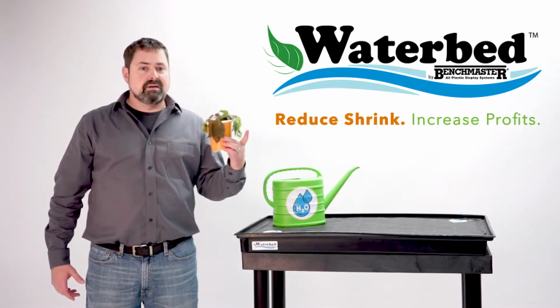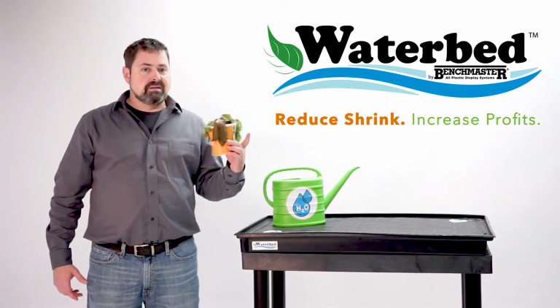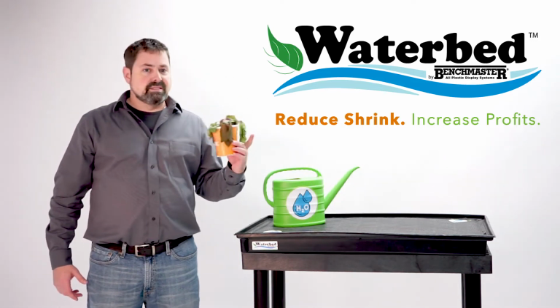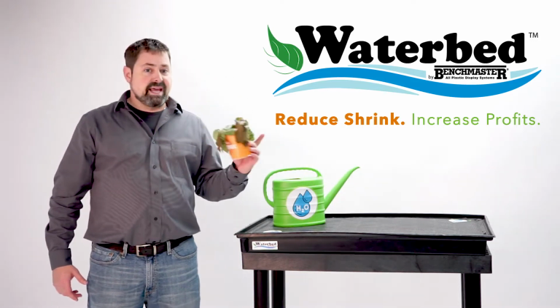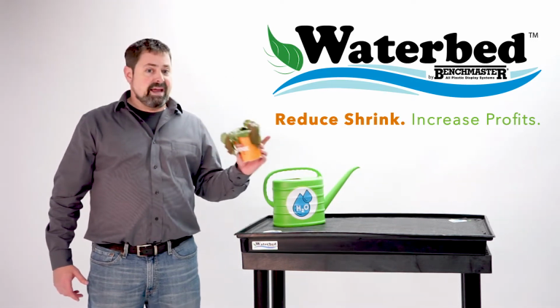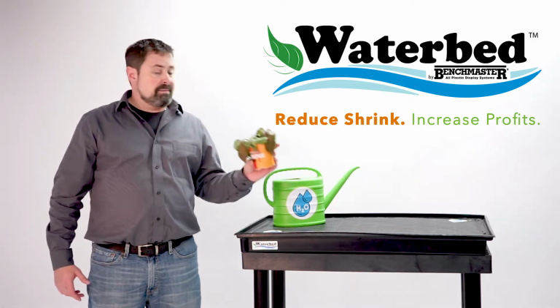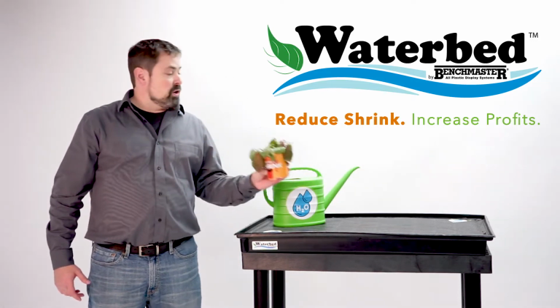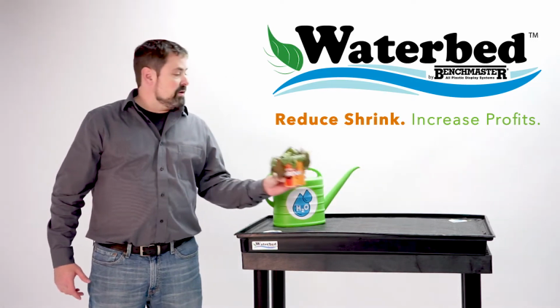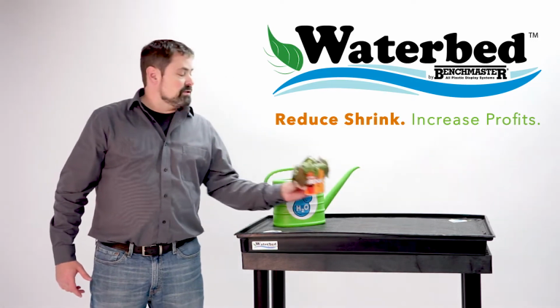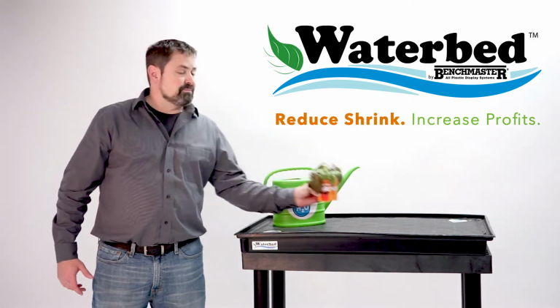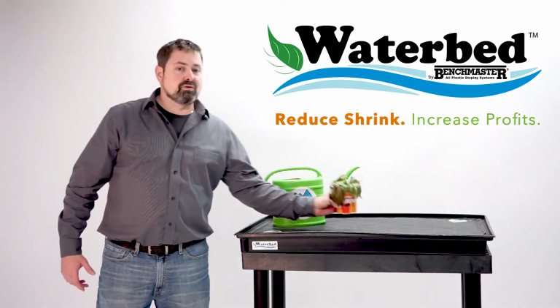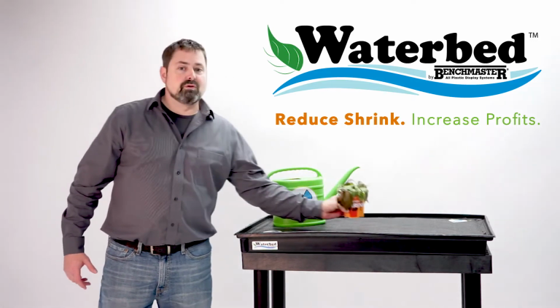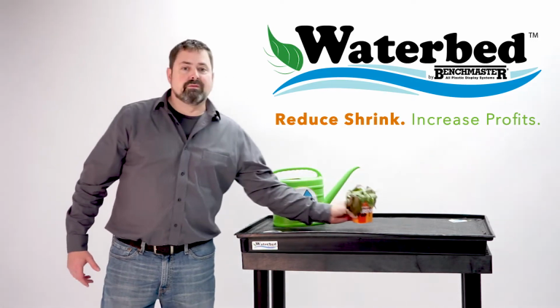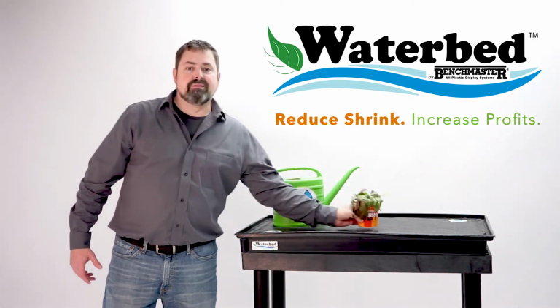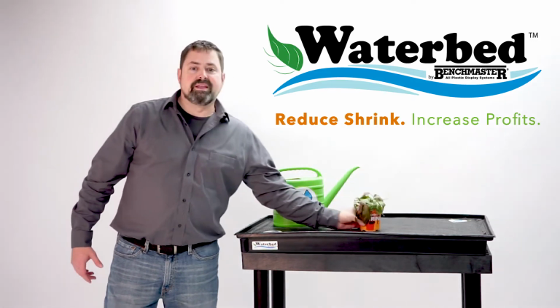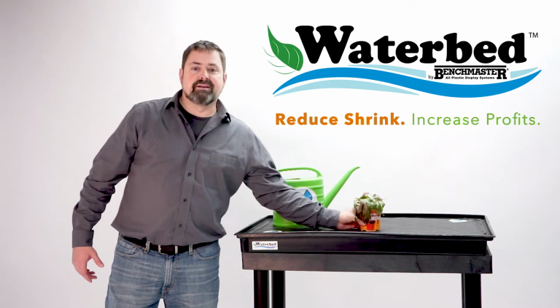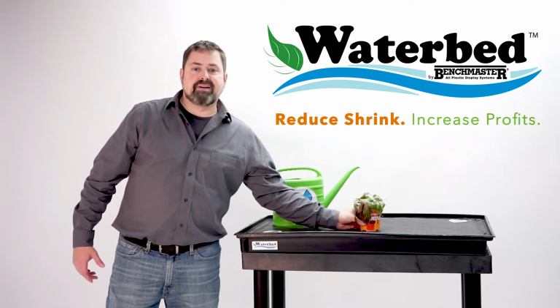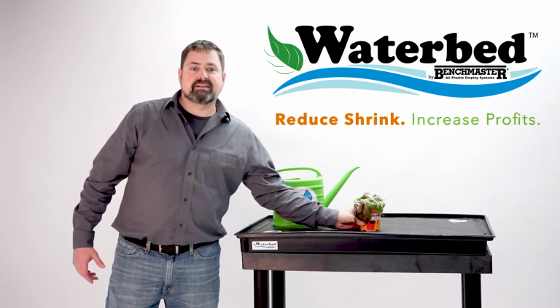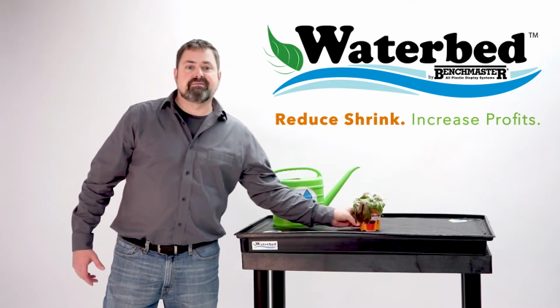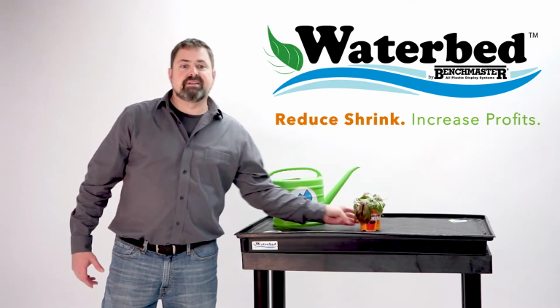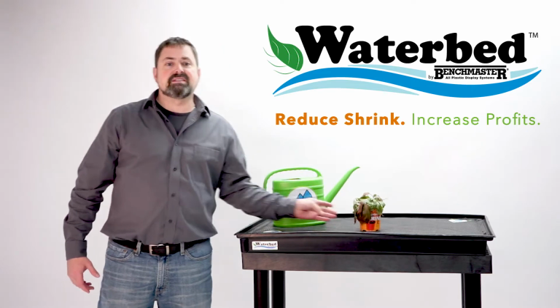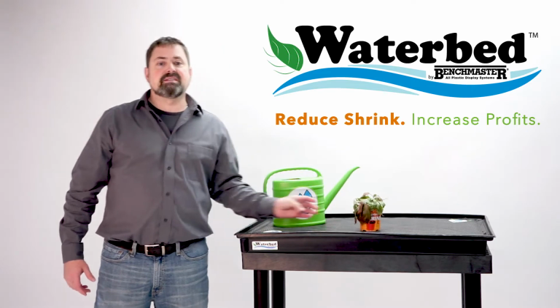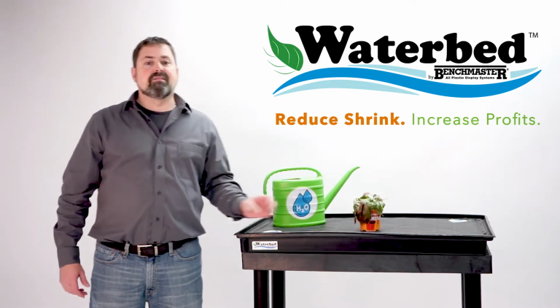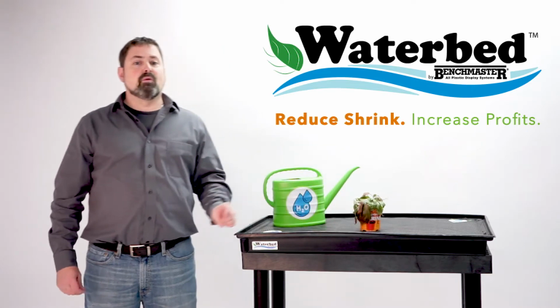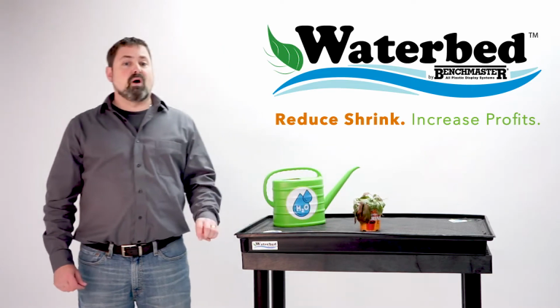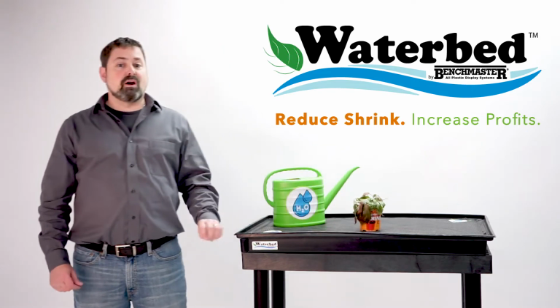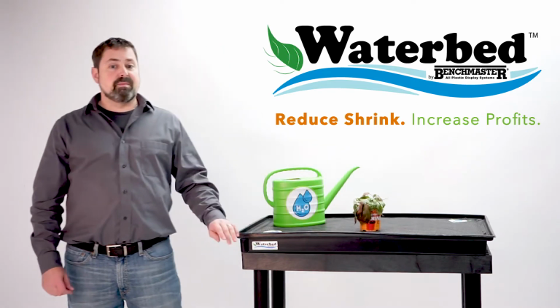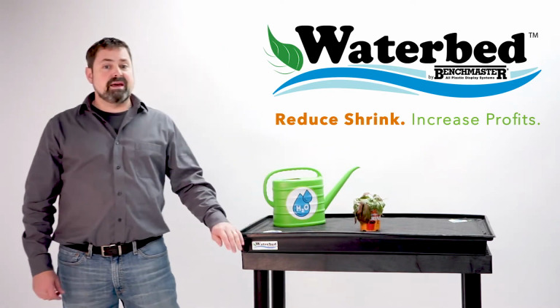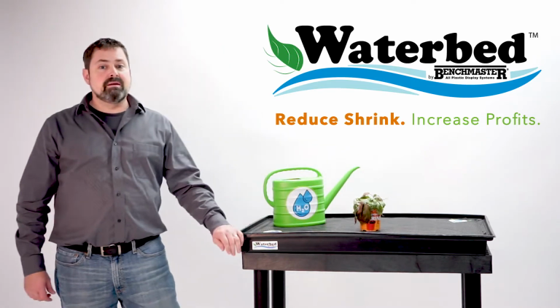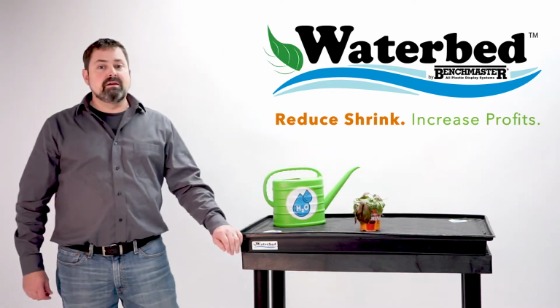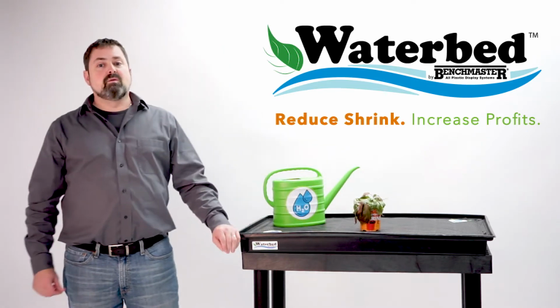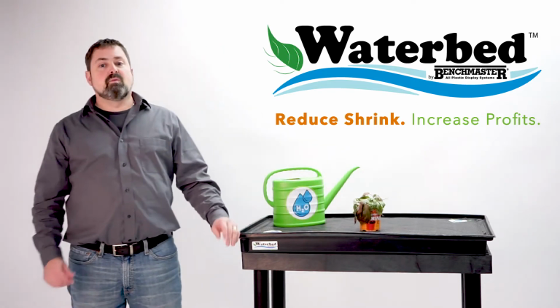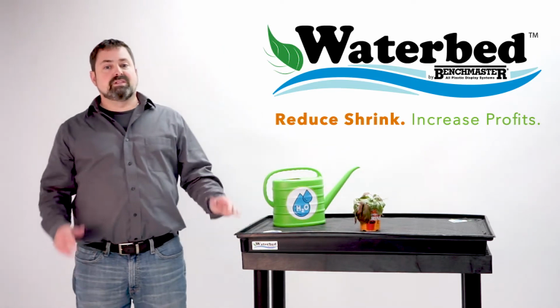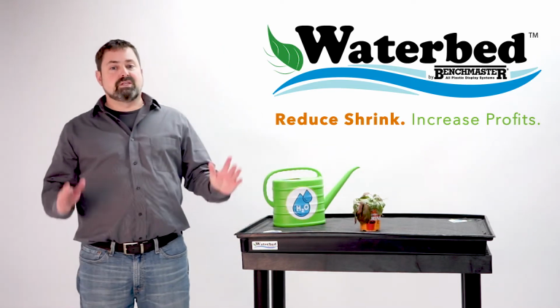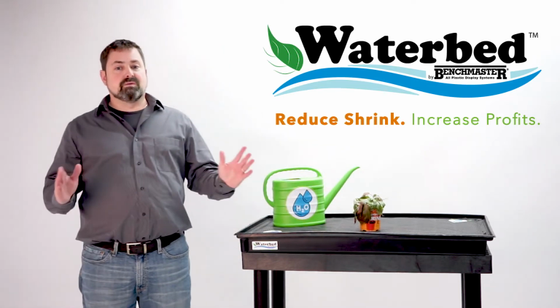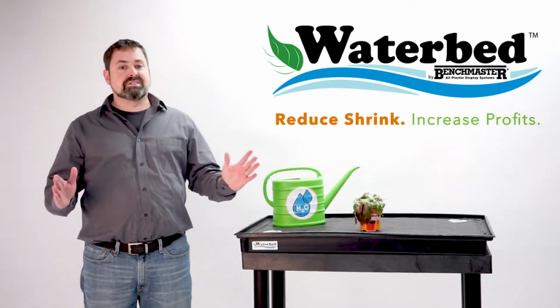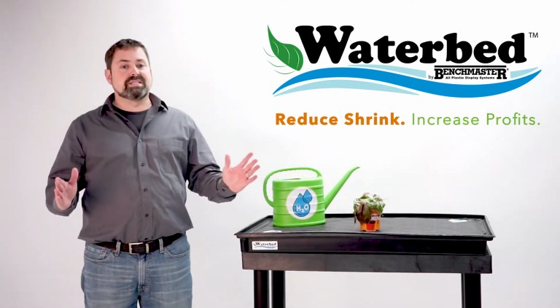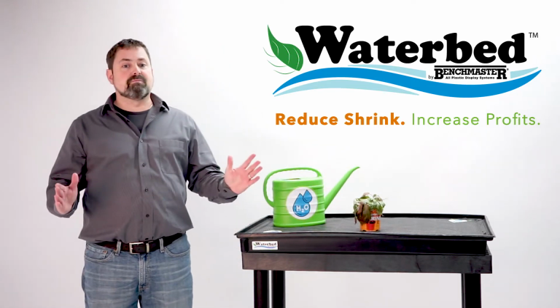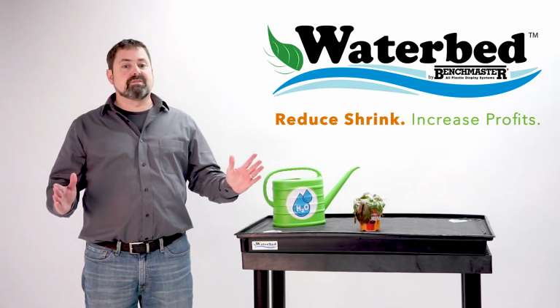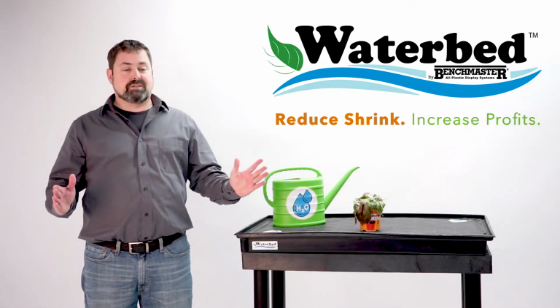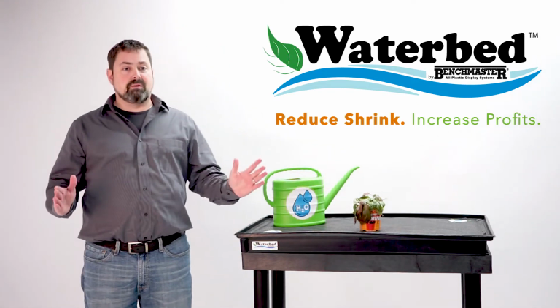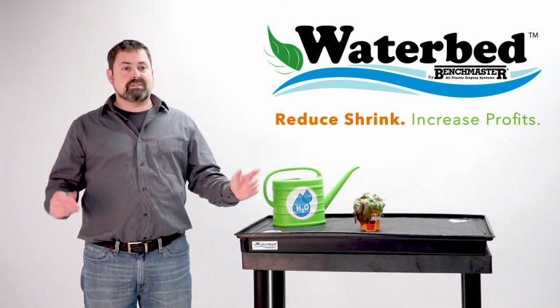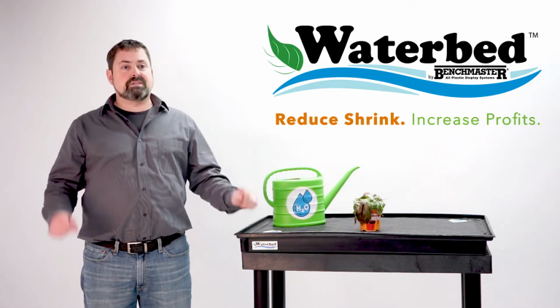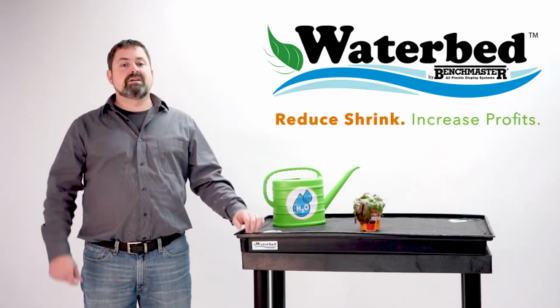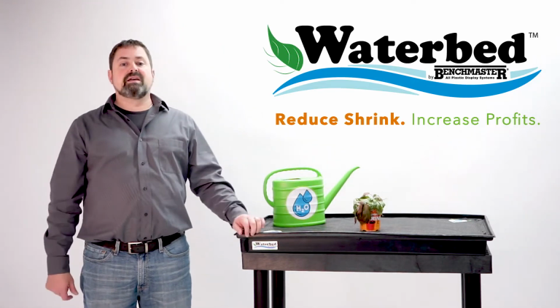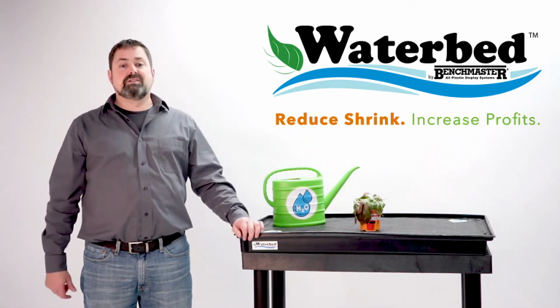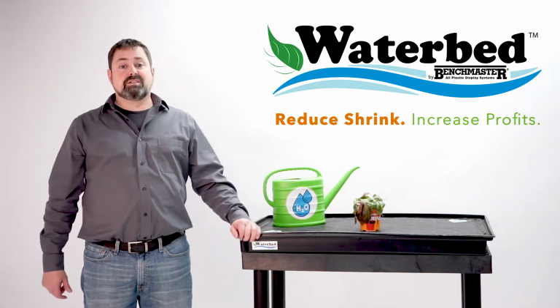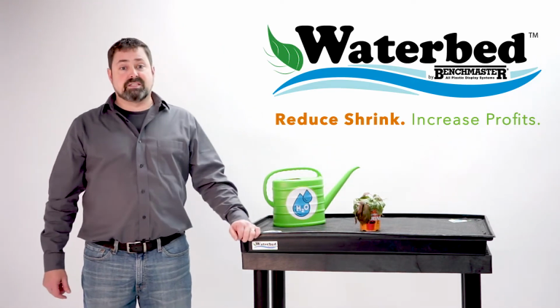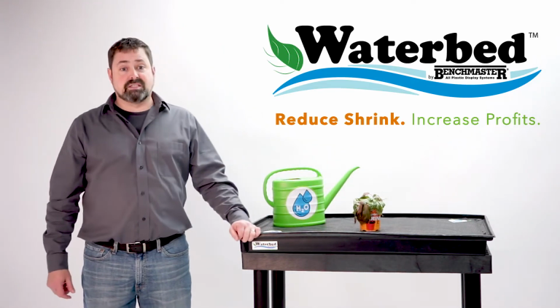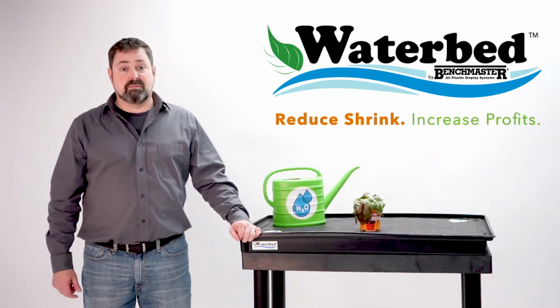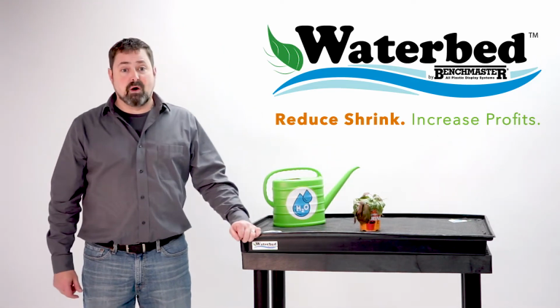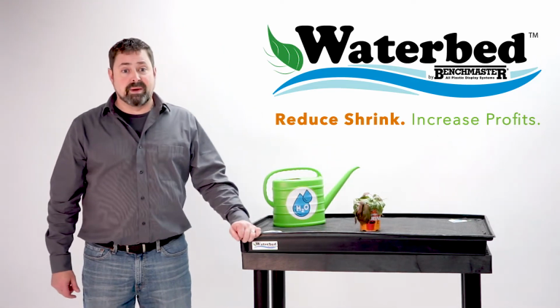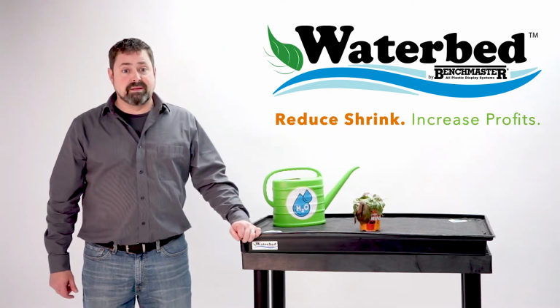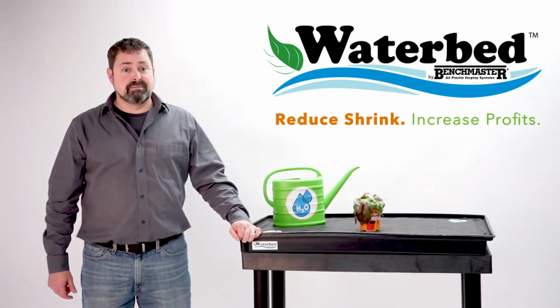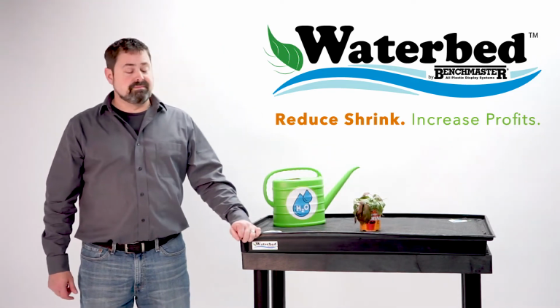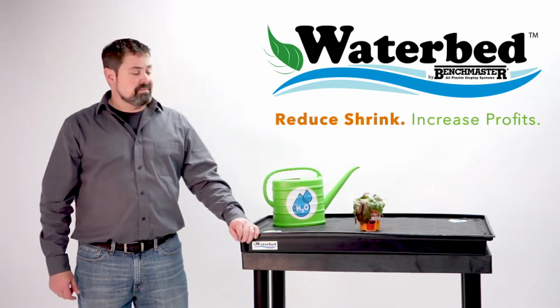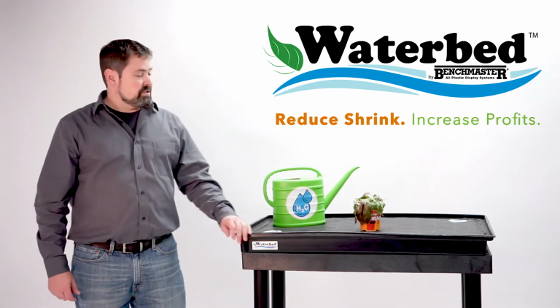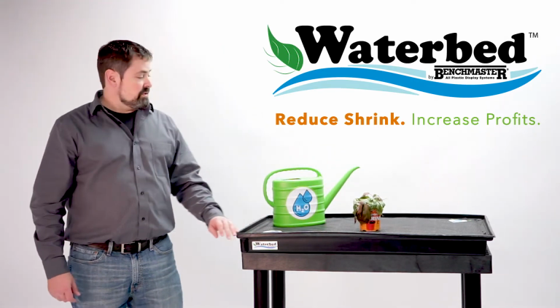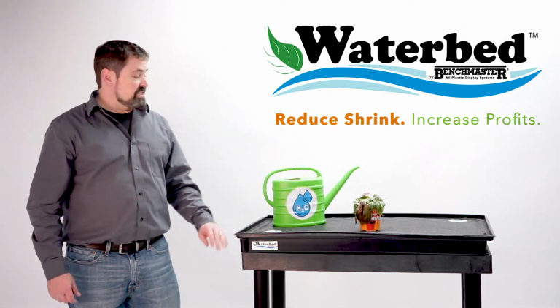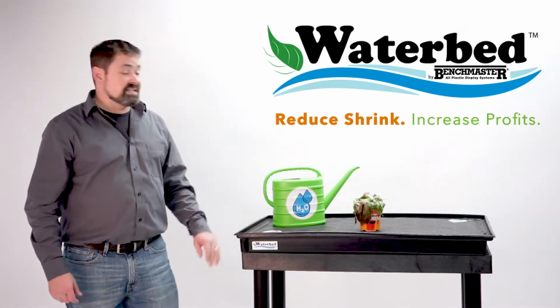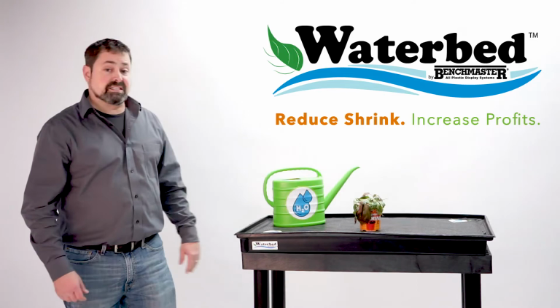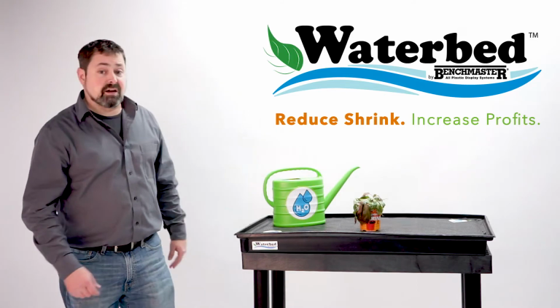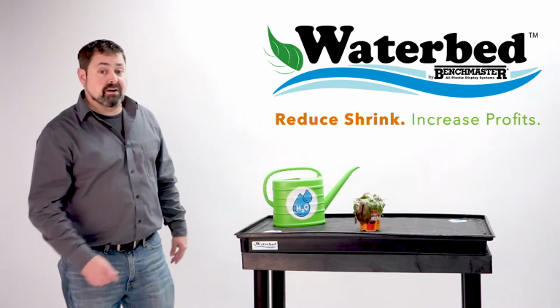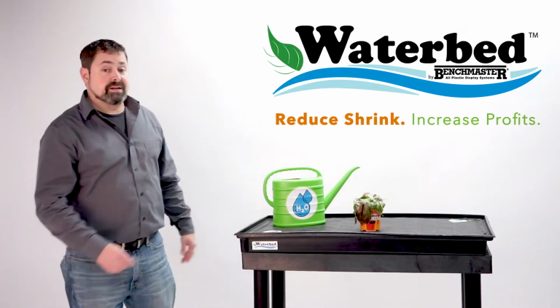Today I'm going to prove the effectiveness of the Waterbed, which you will see the results in just a moment. So let's get started.